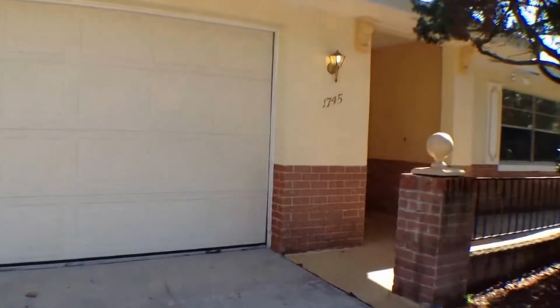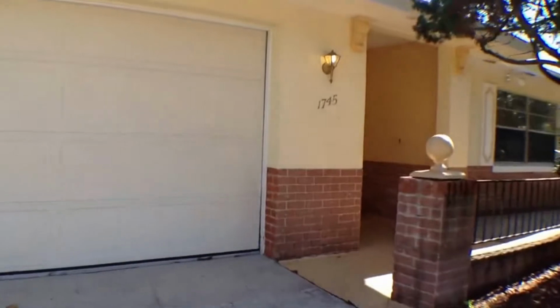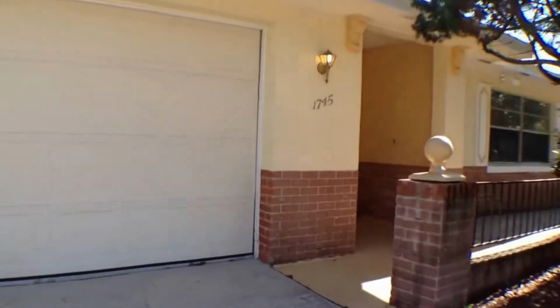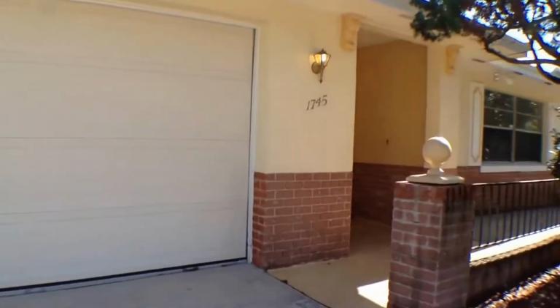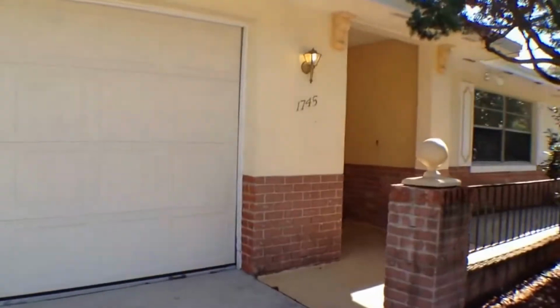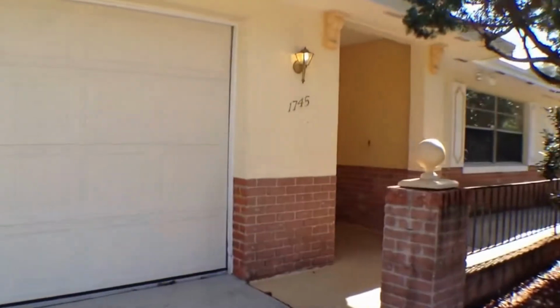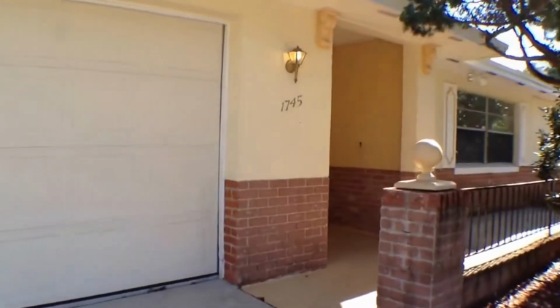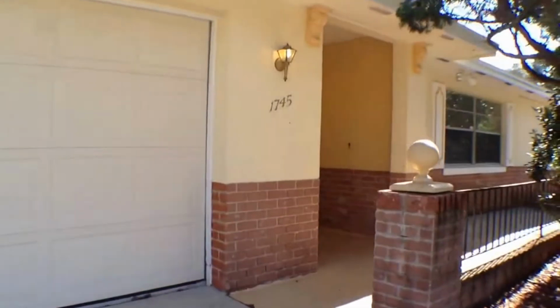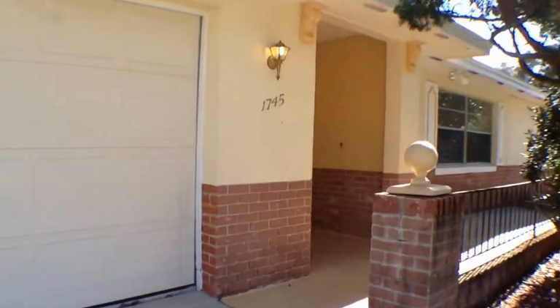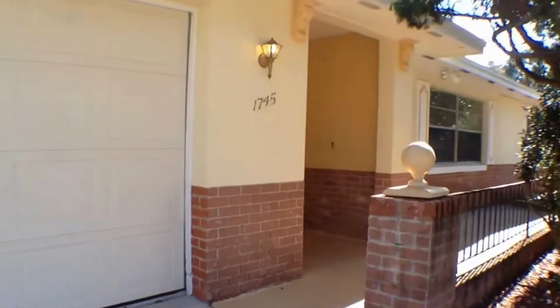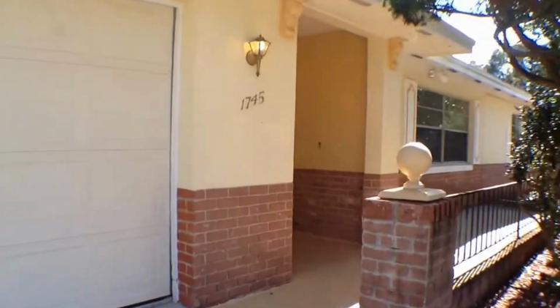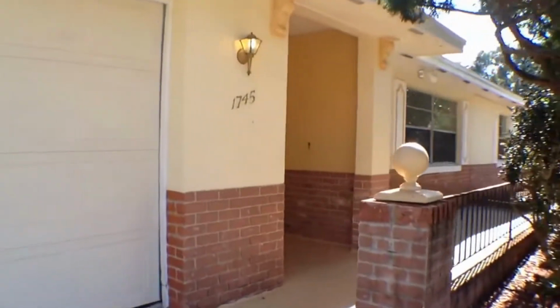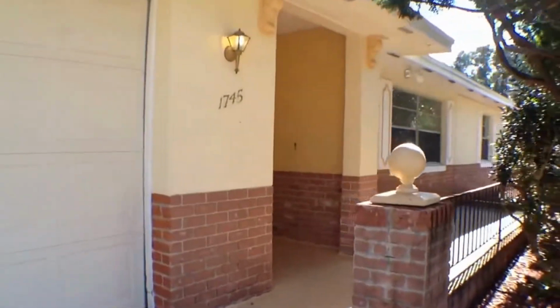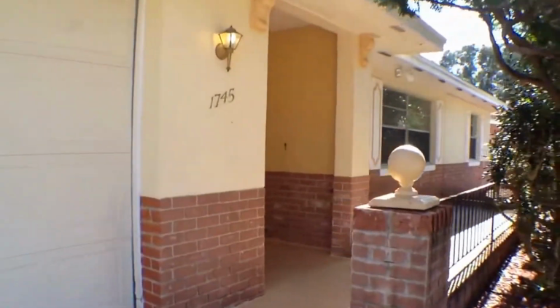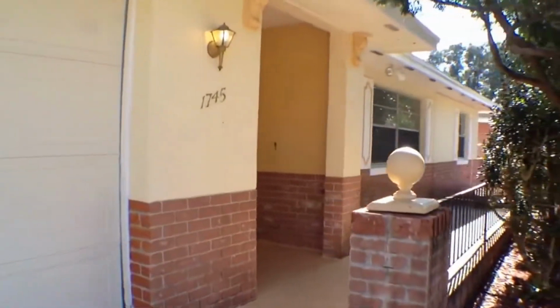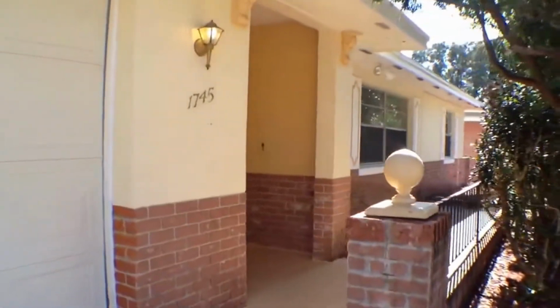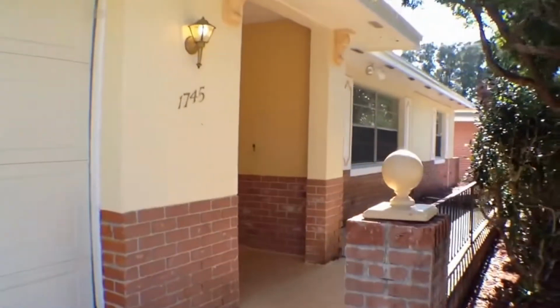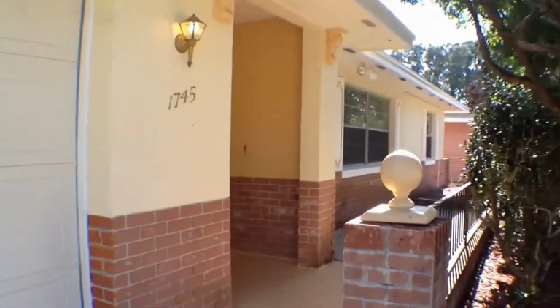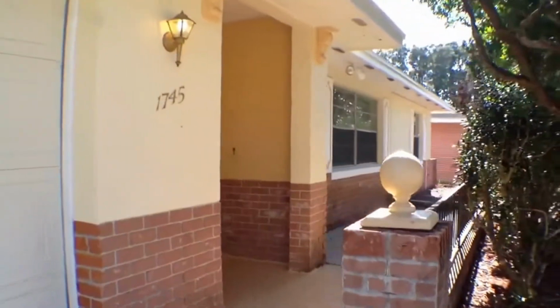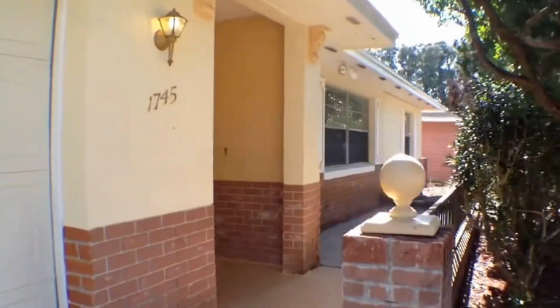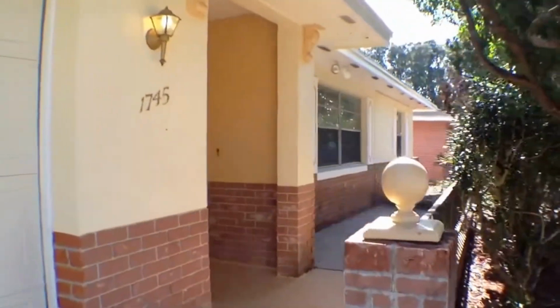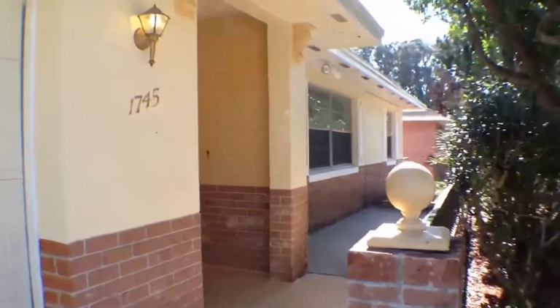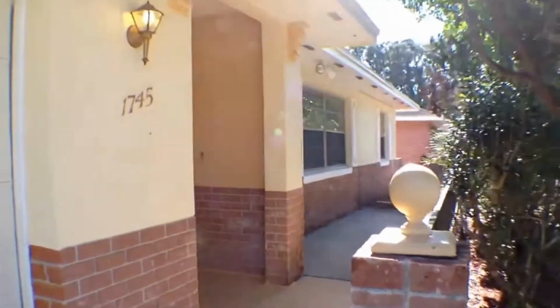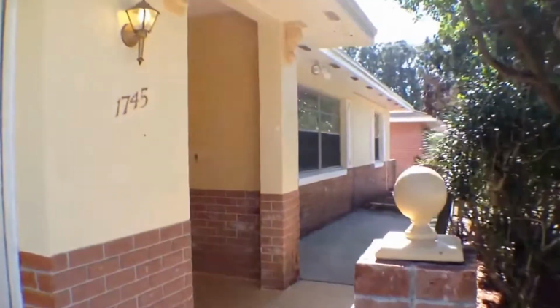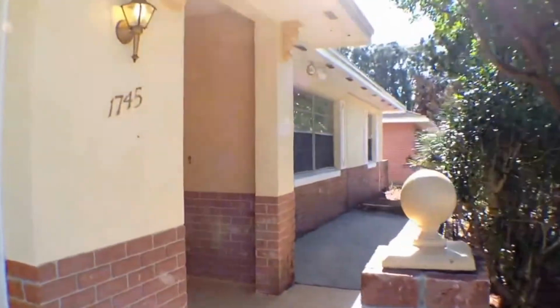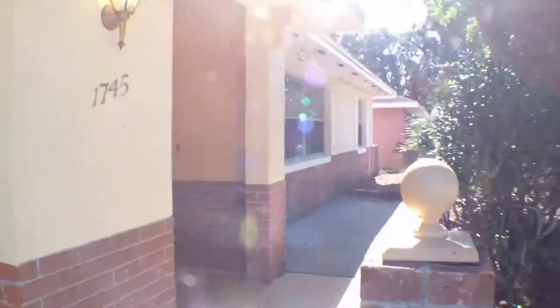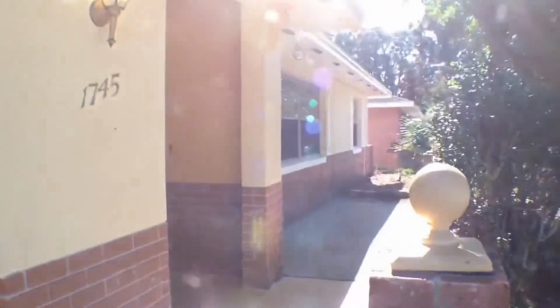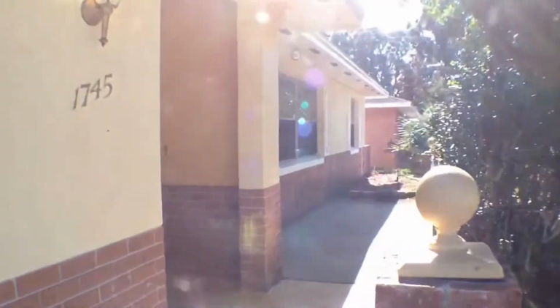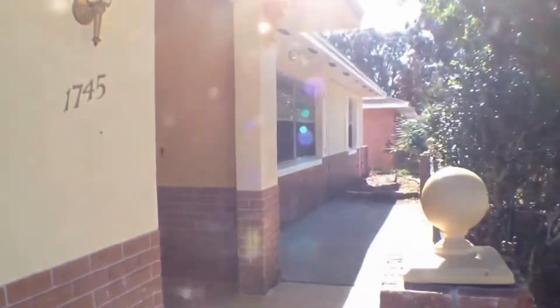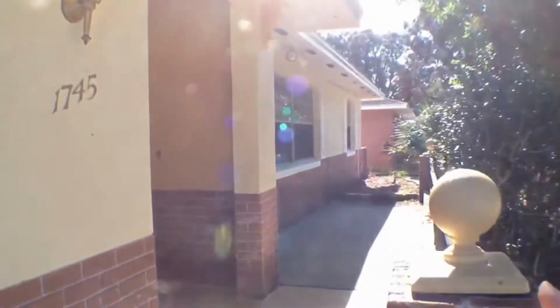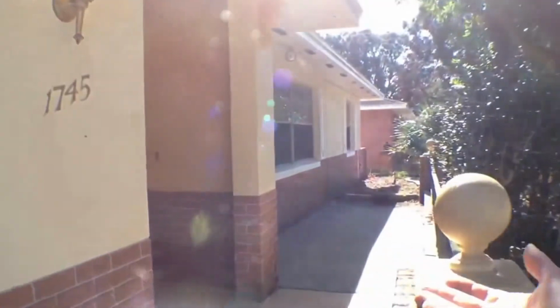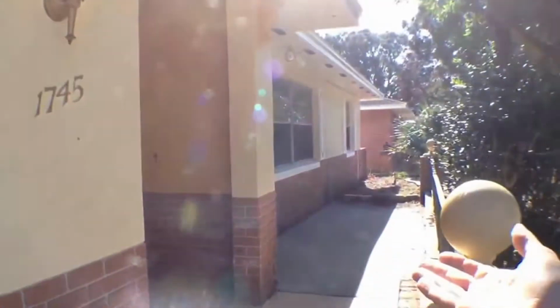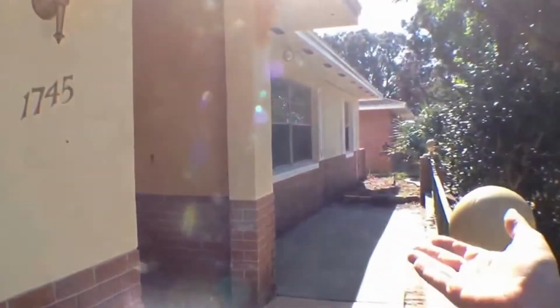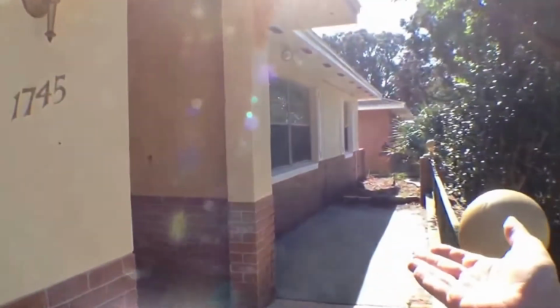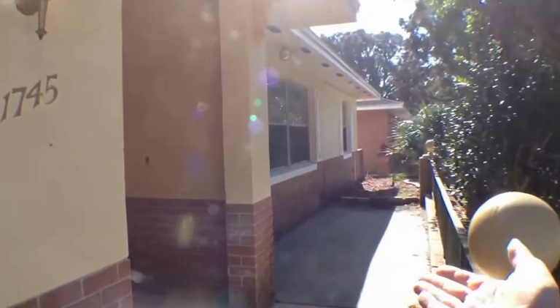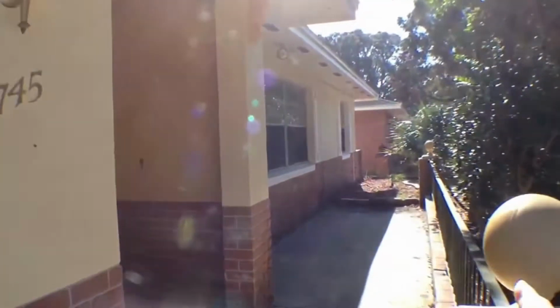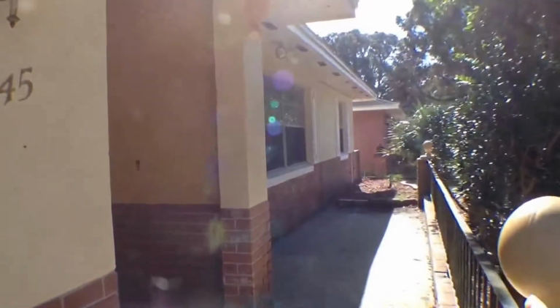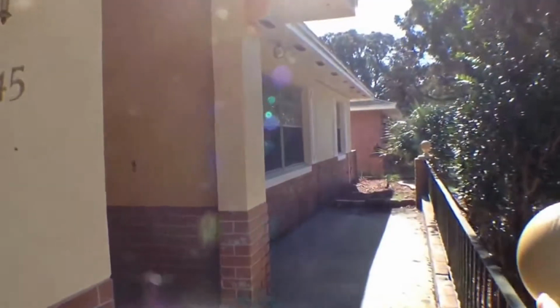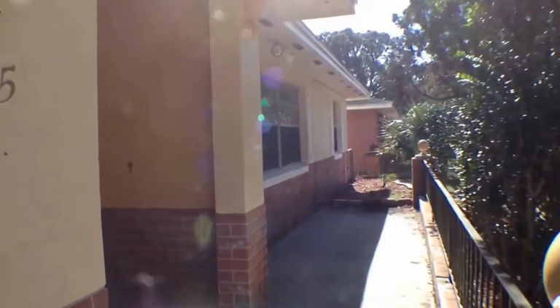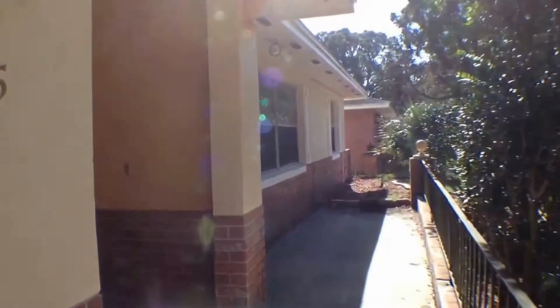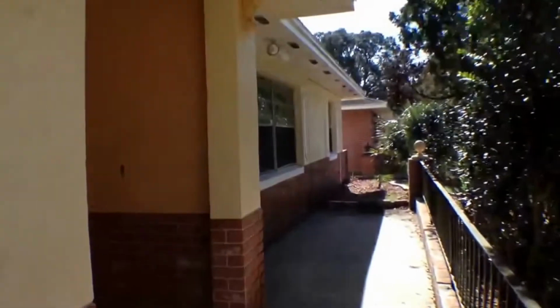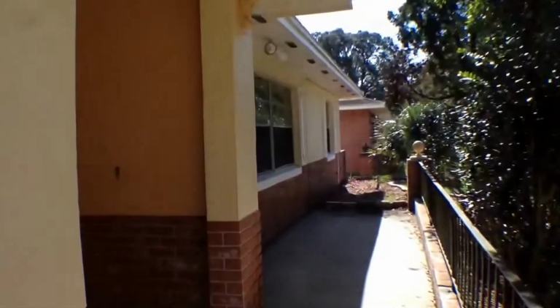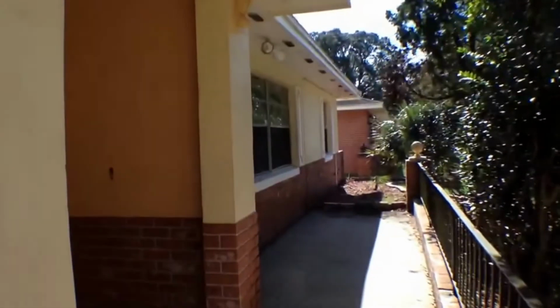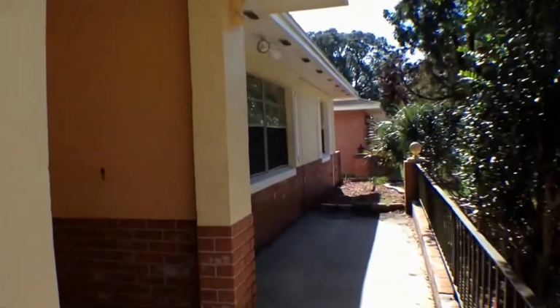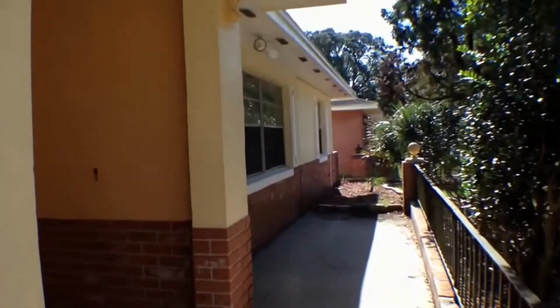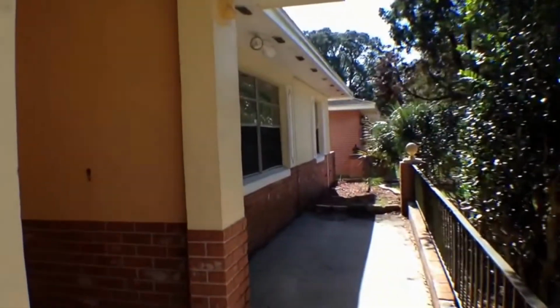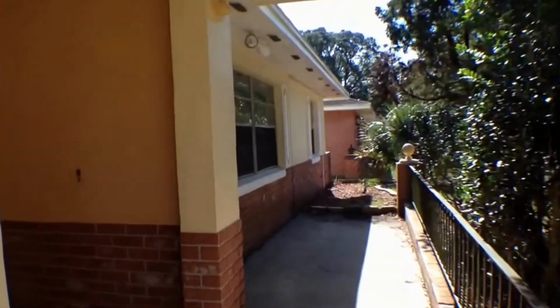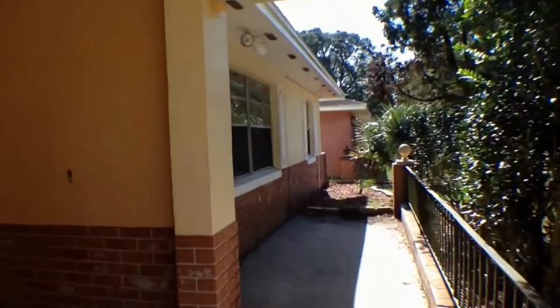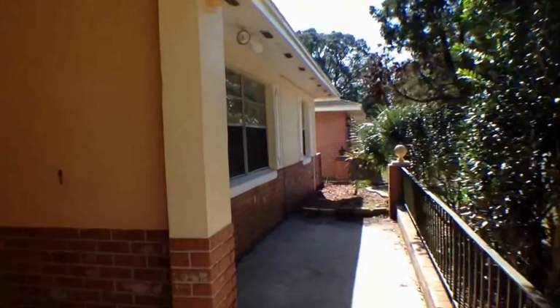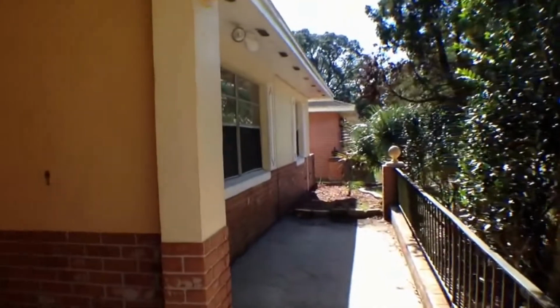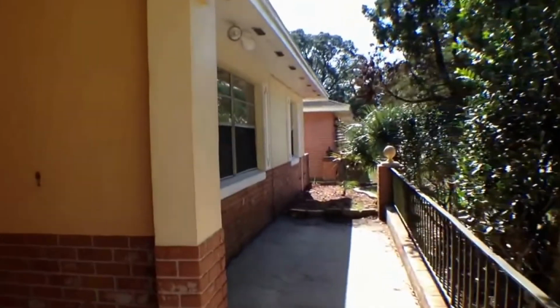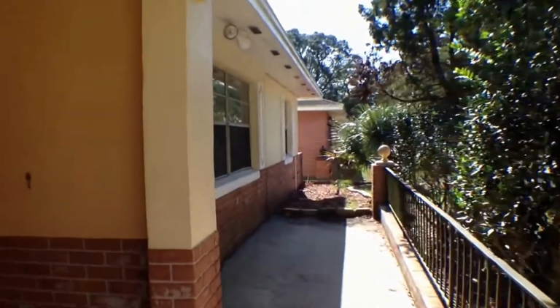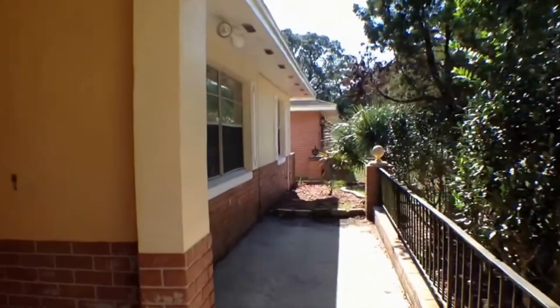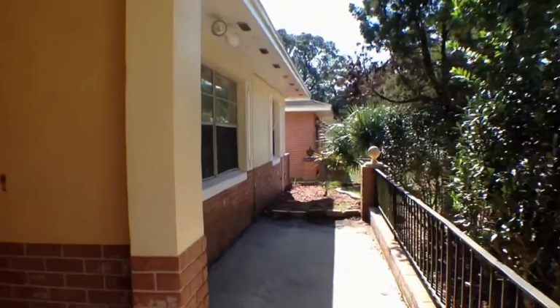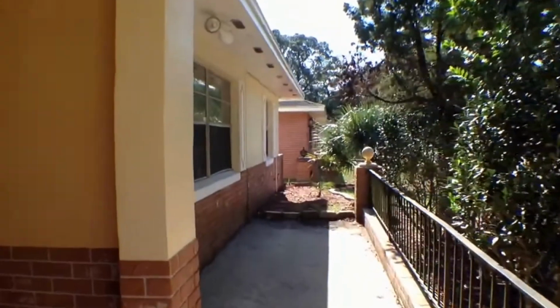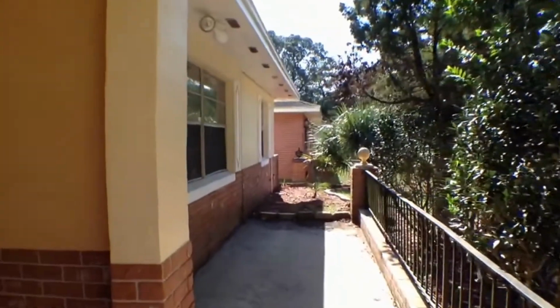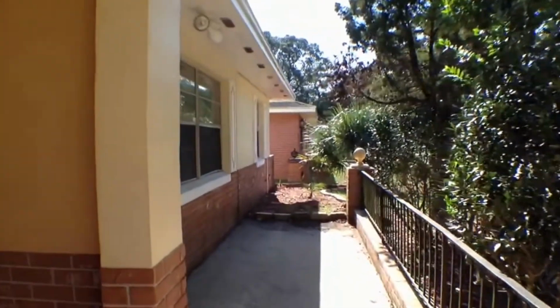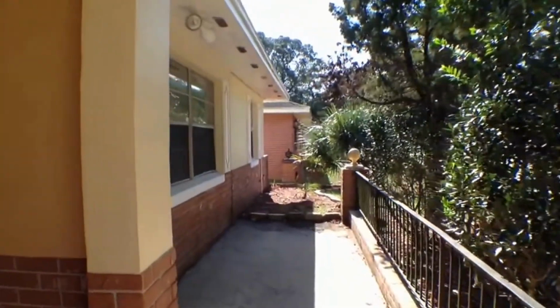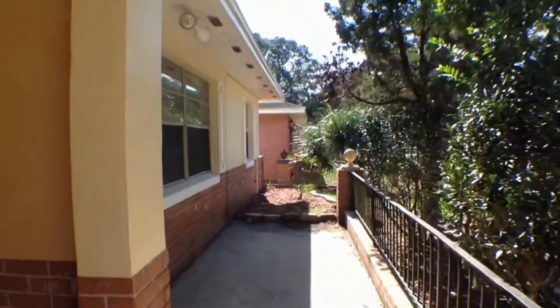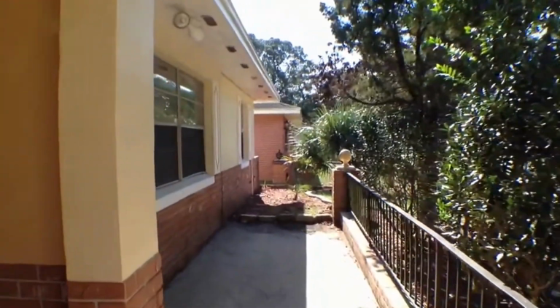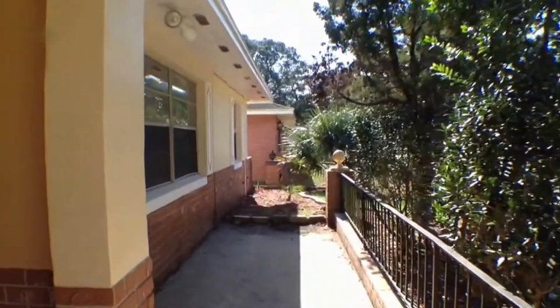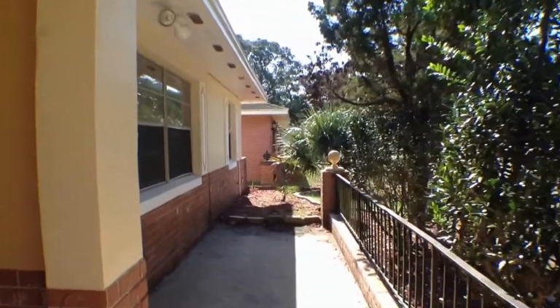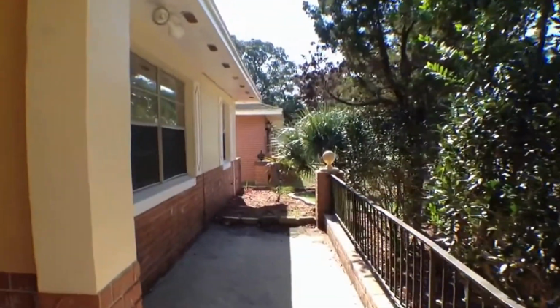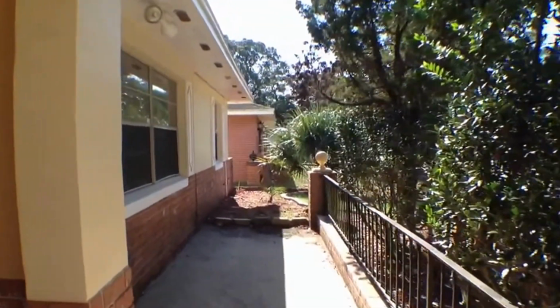As we're walking up, I'd like to point out that there is a front porch area here, with enough room for some chairs.